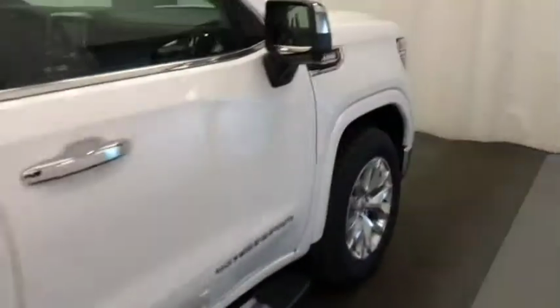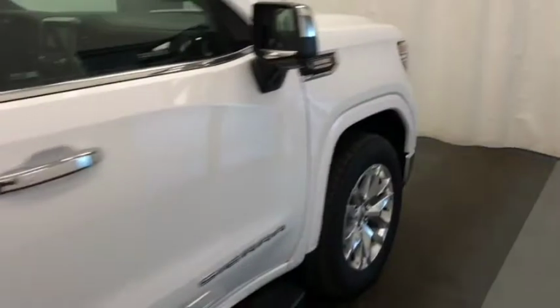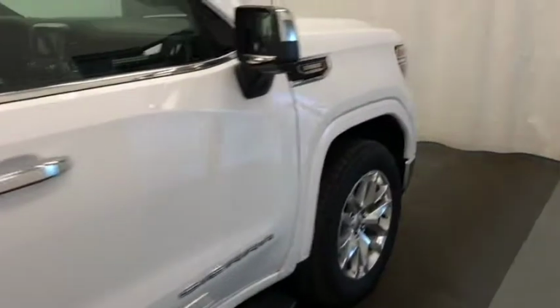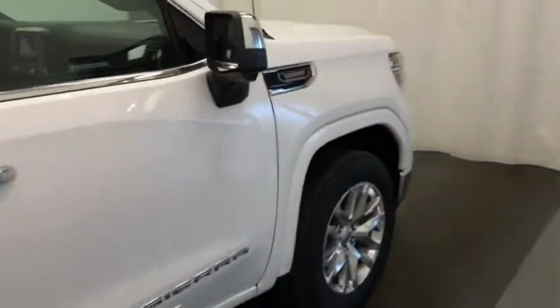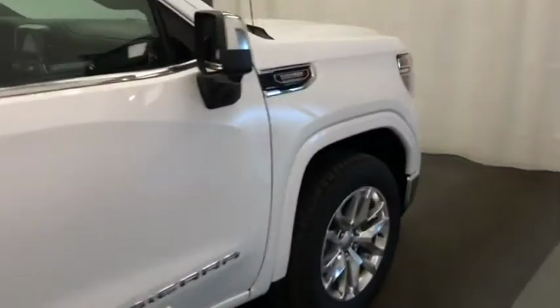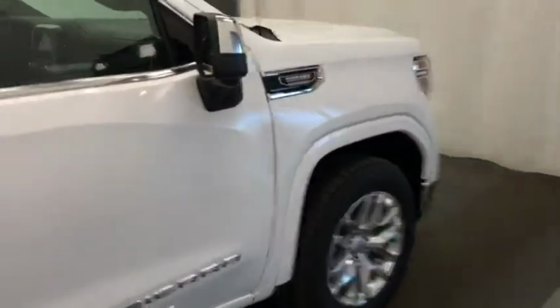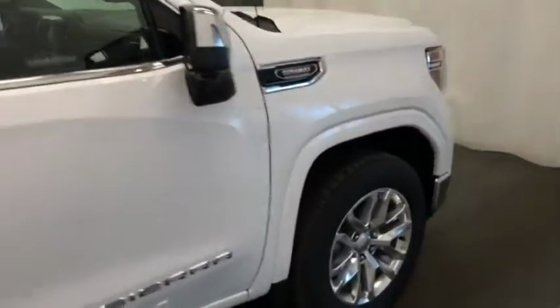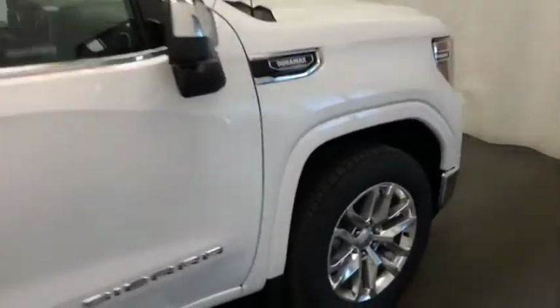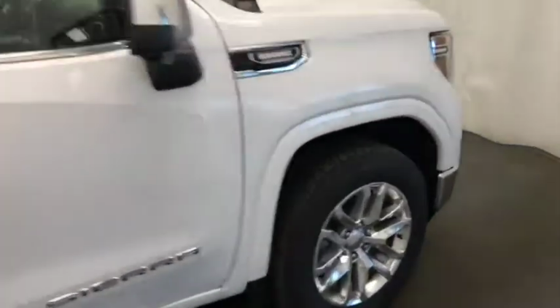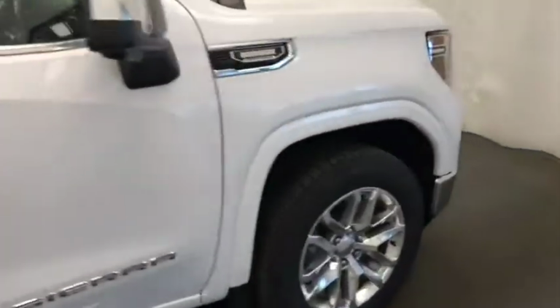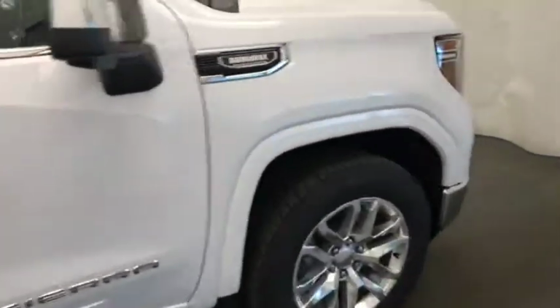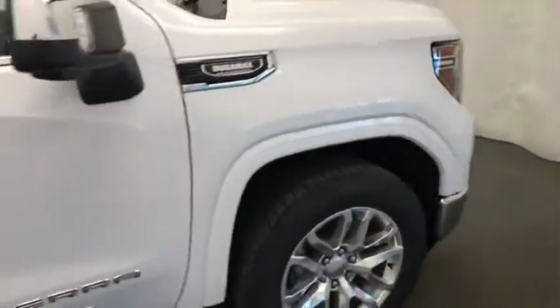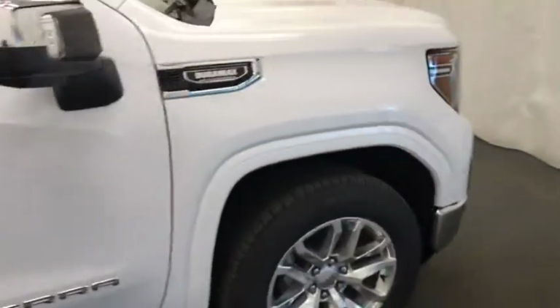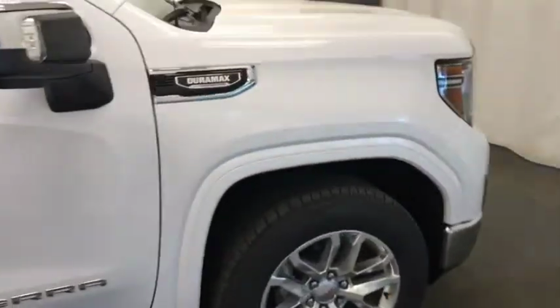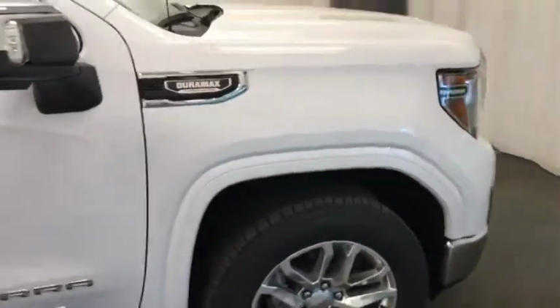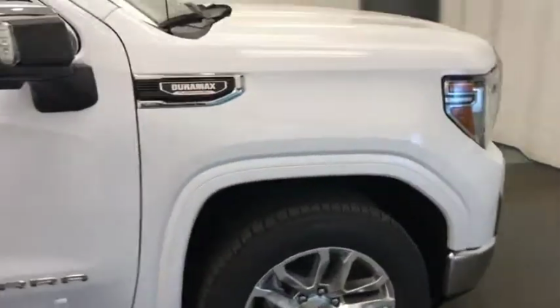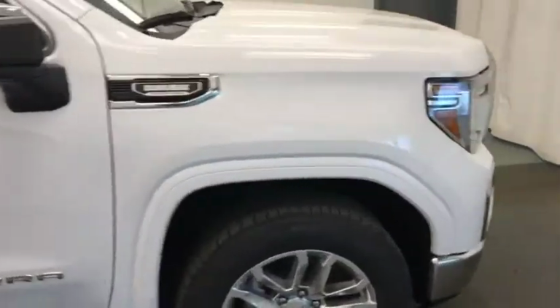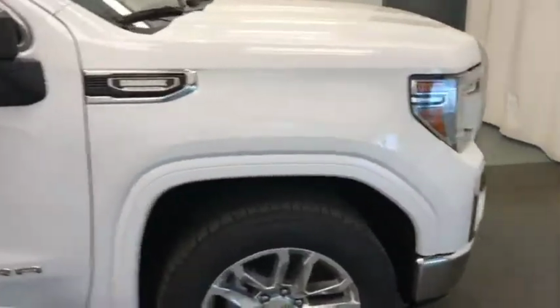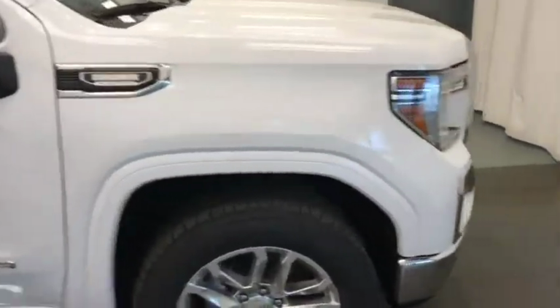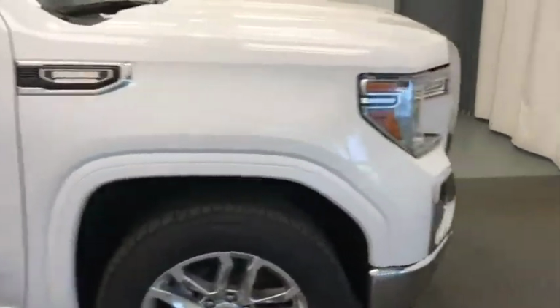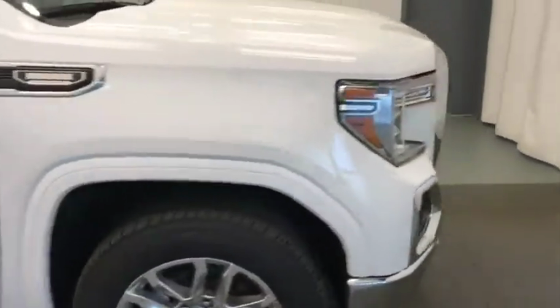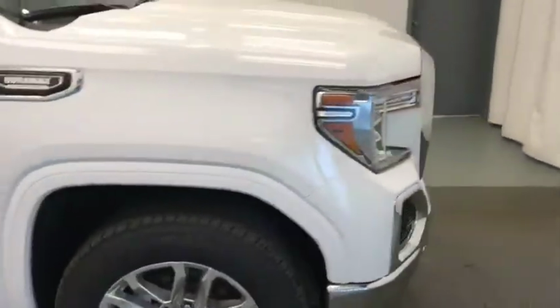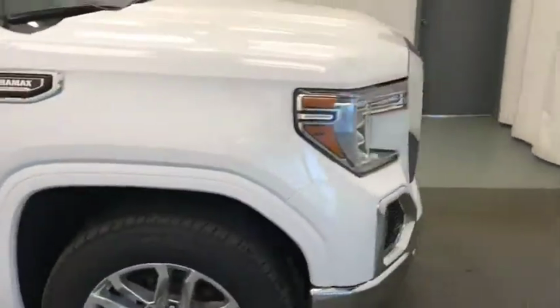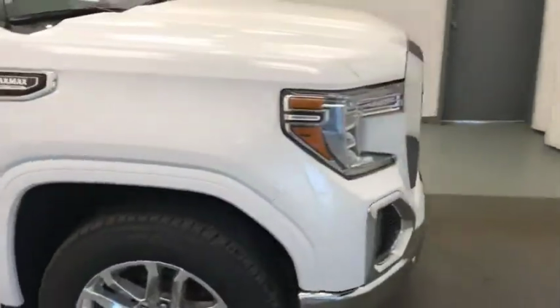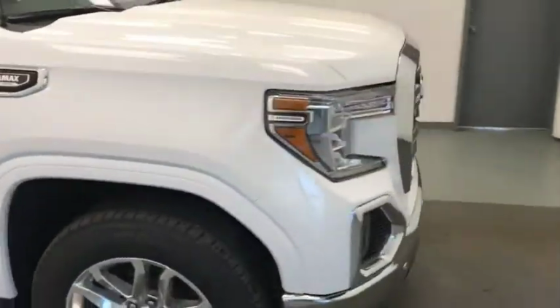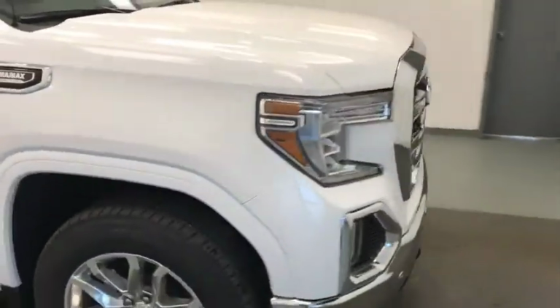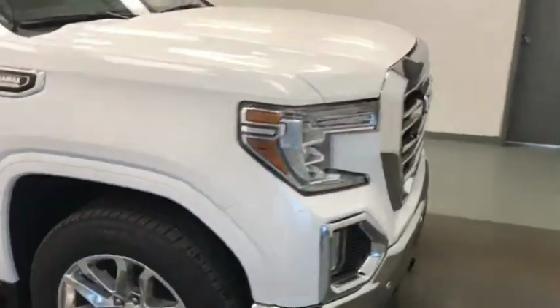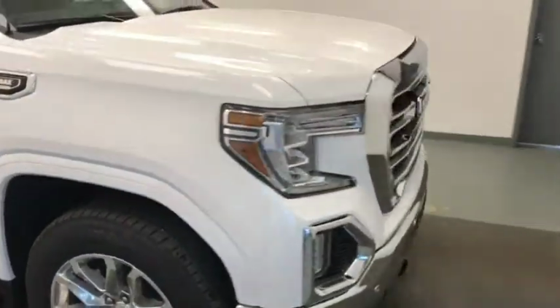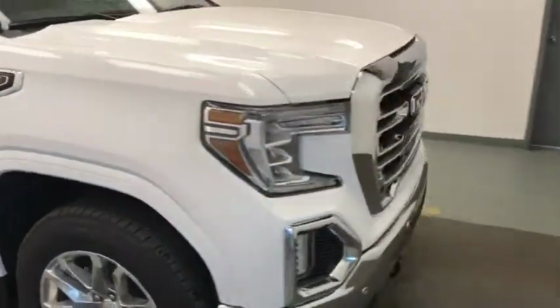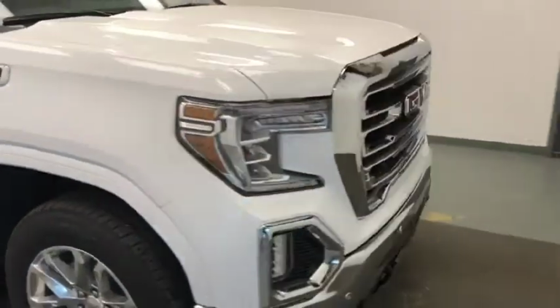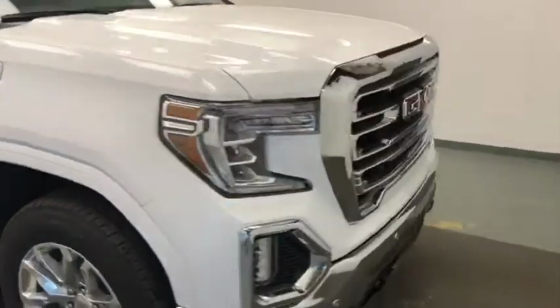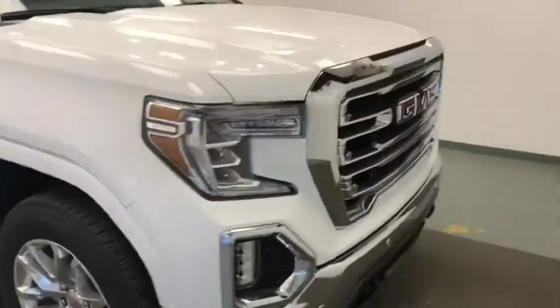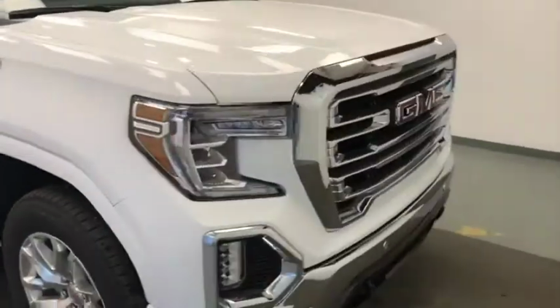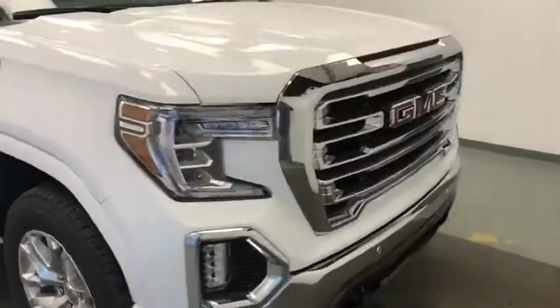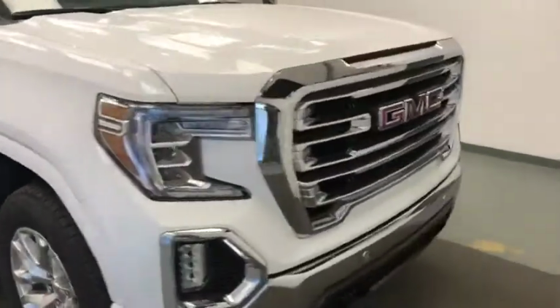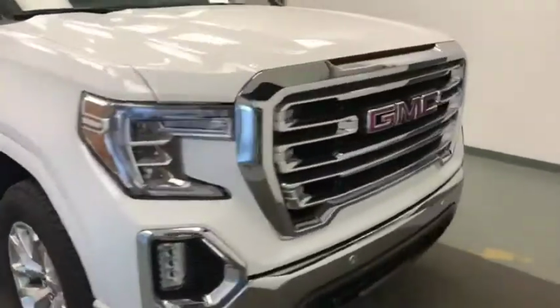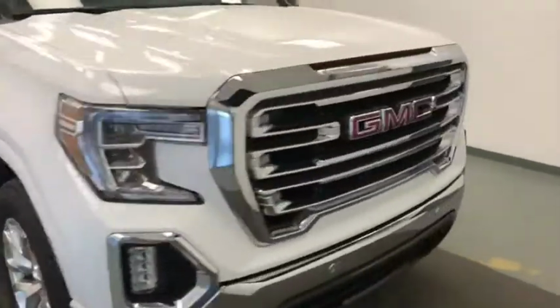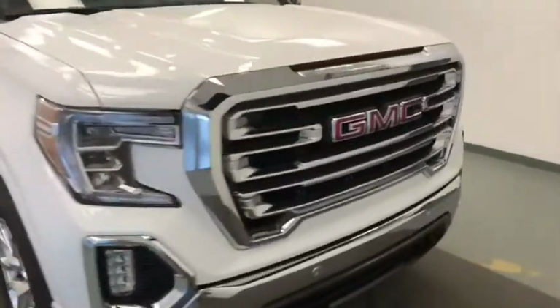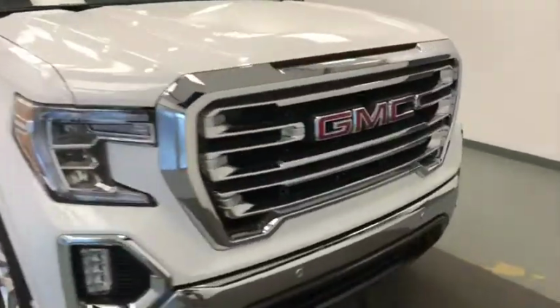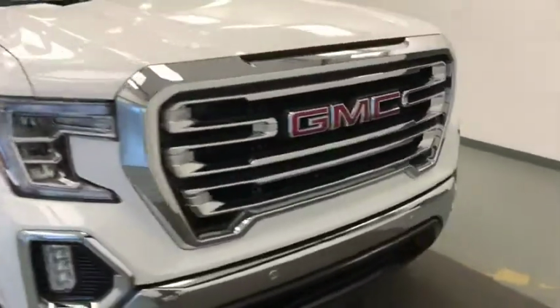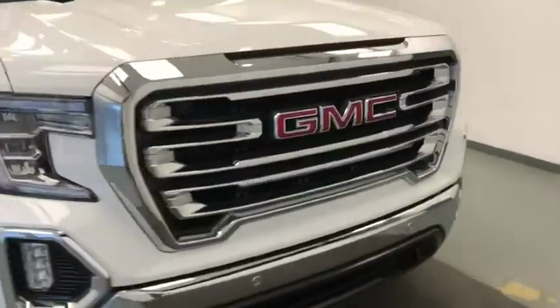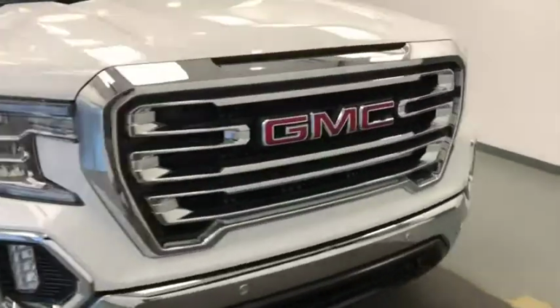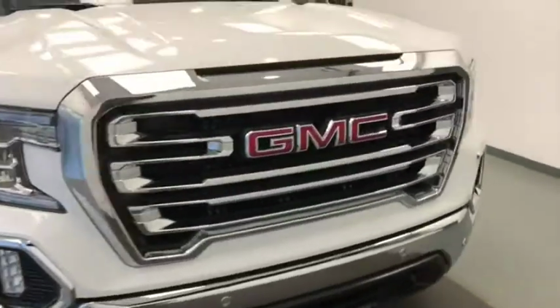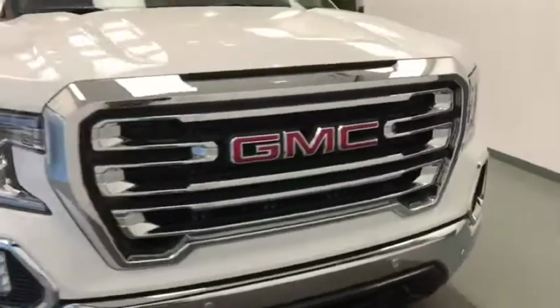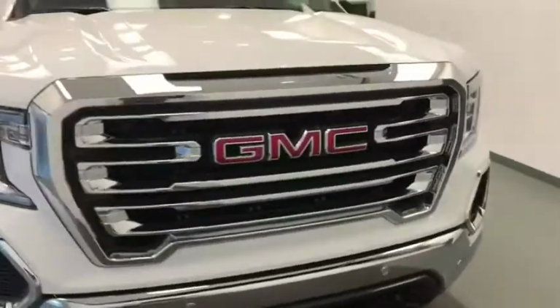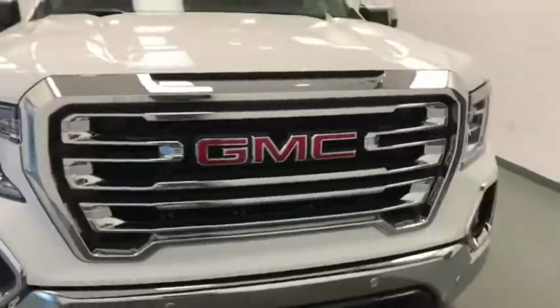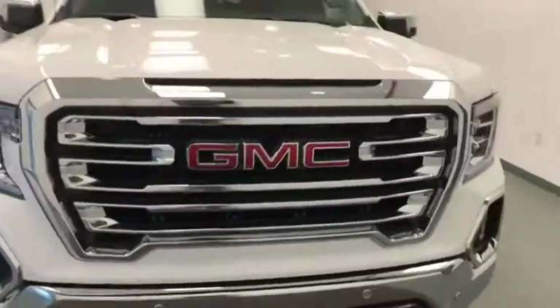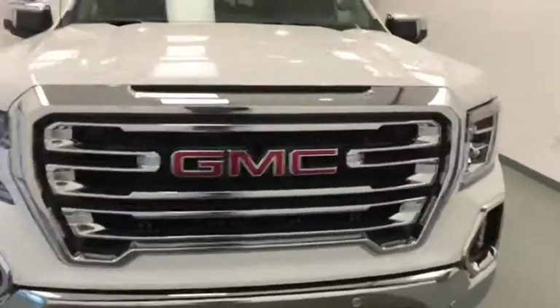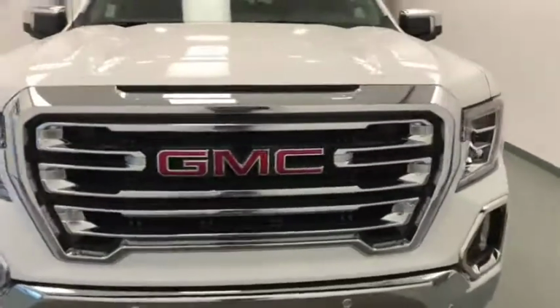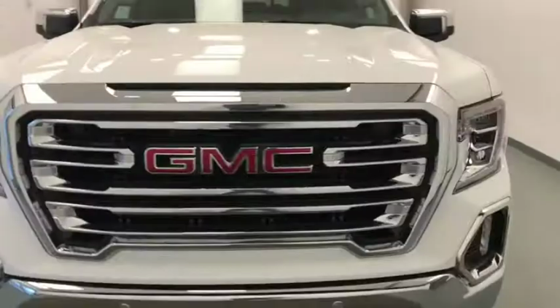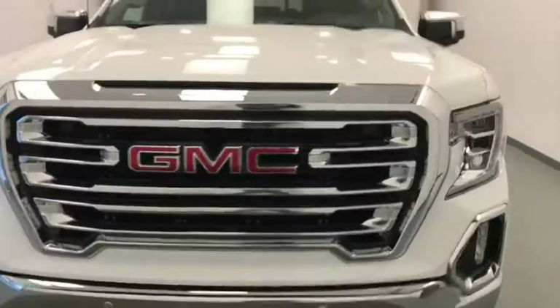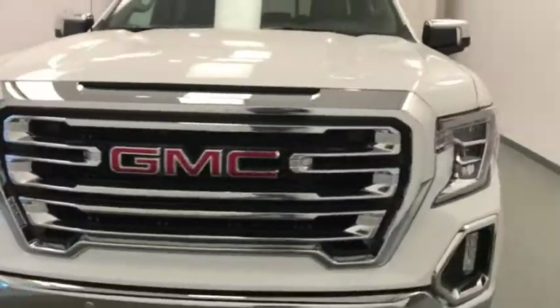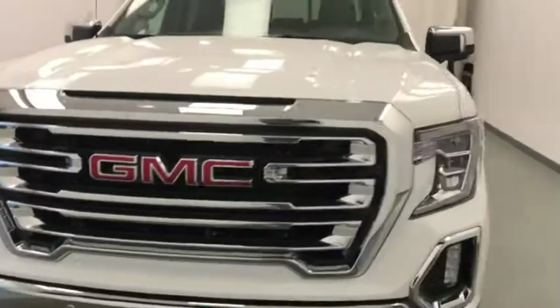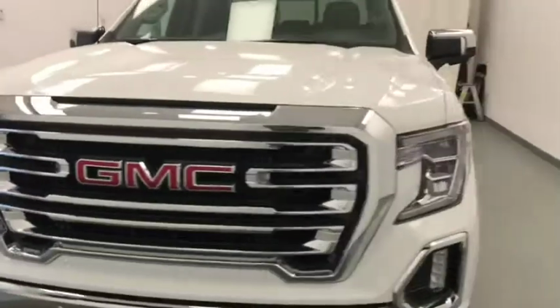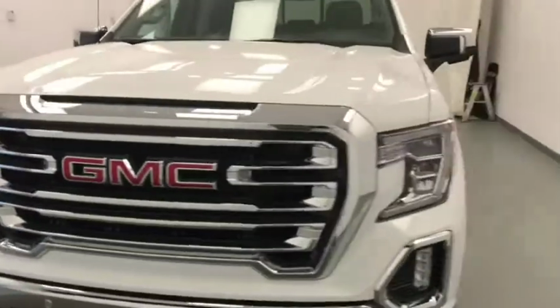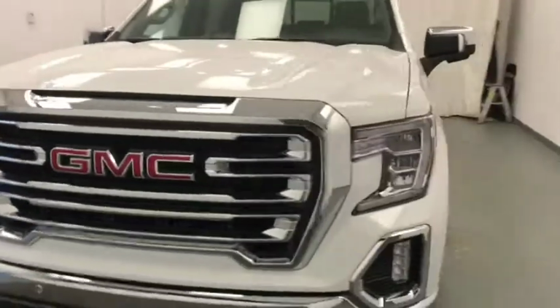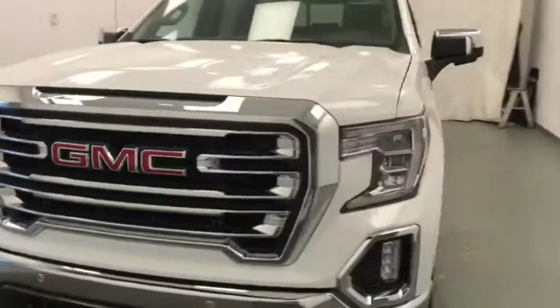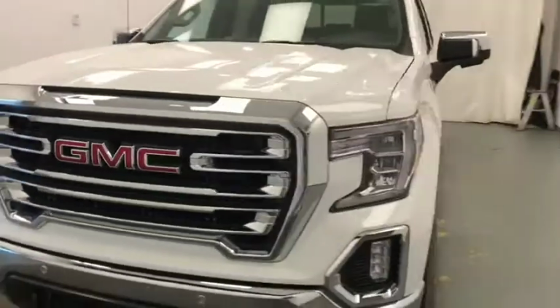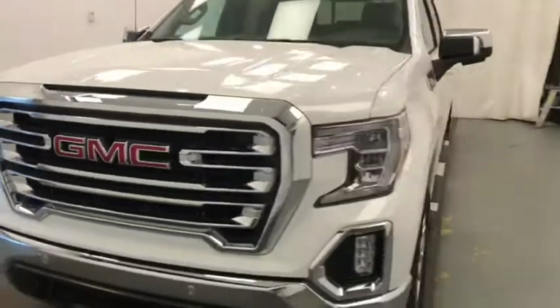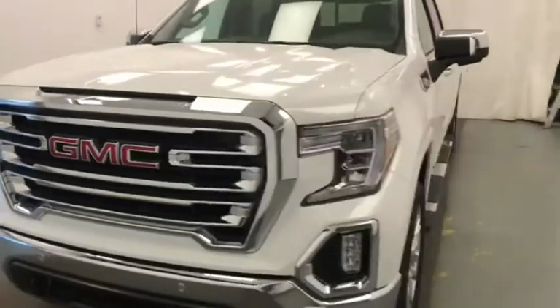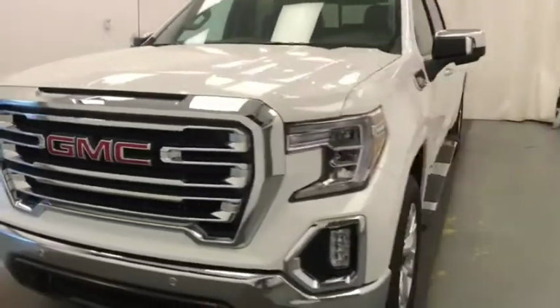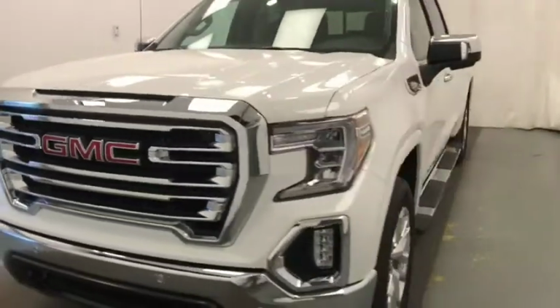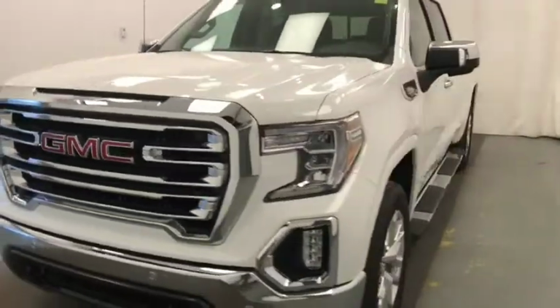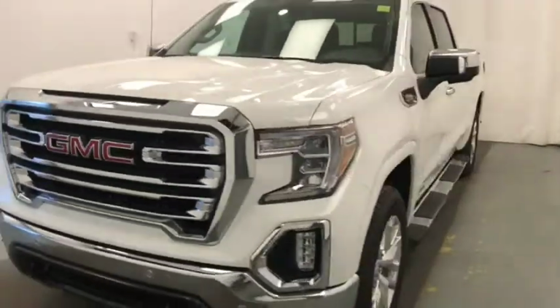Again, we're reviewing stock number 212389 on a 2020 GMC Sierra 1500, and our exterior color is summit white.